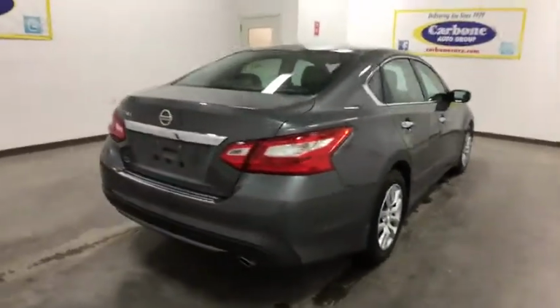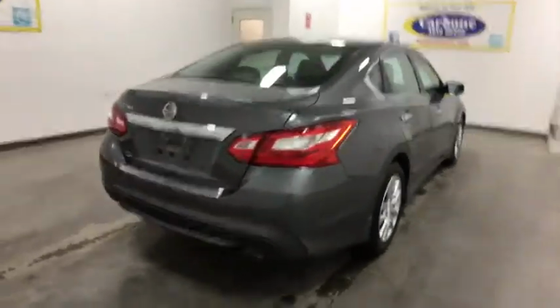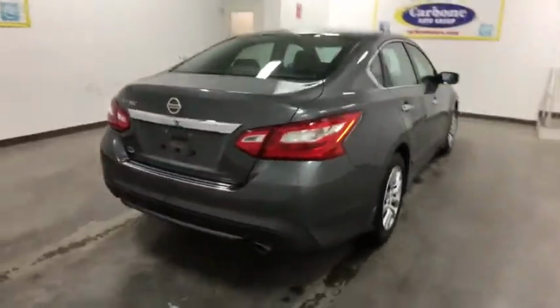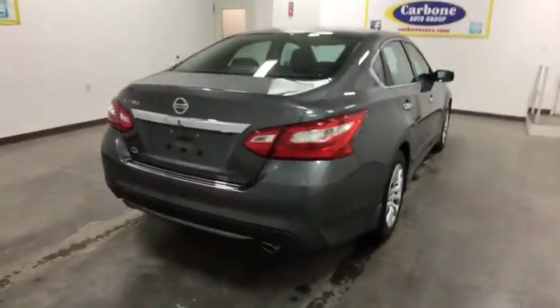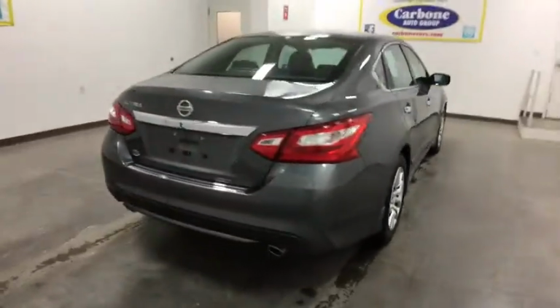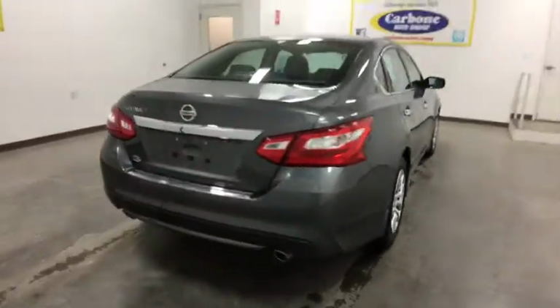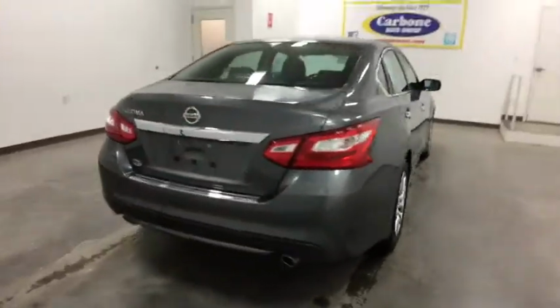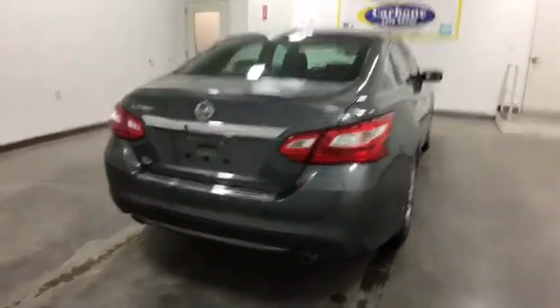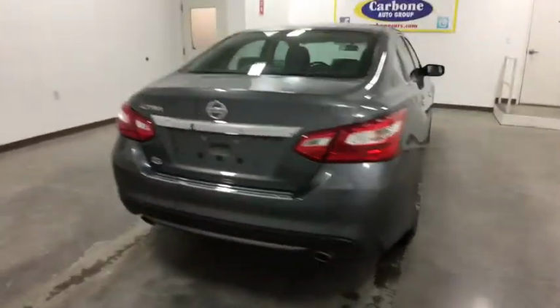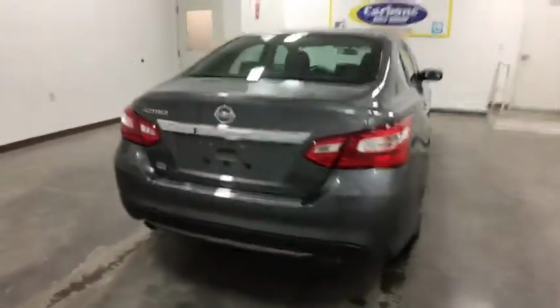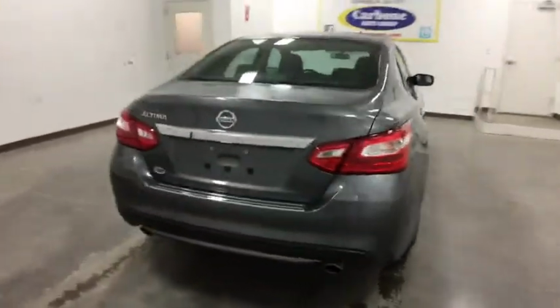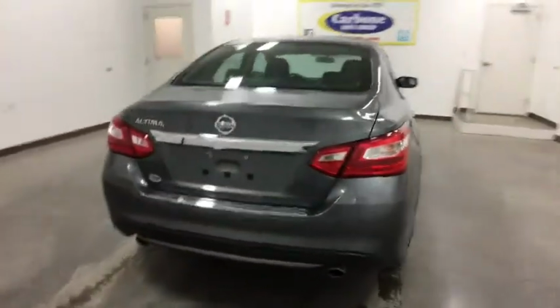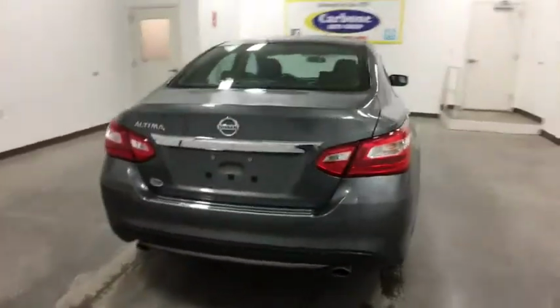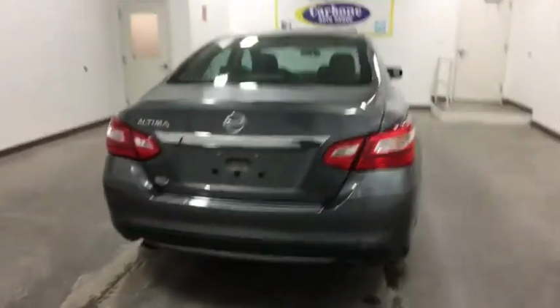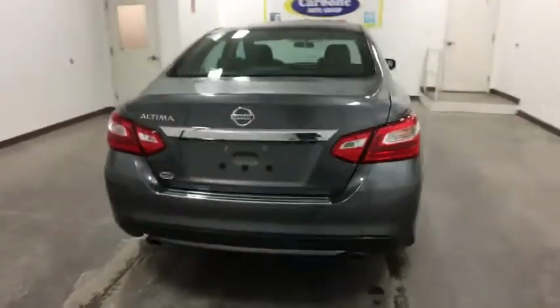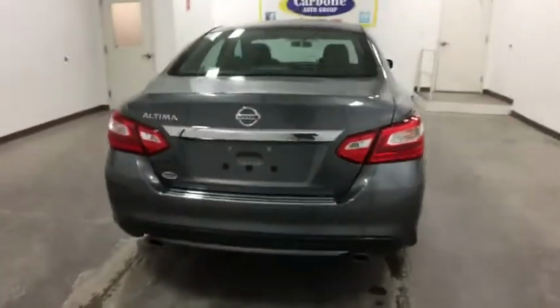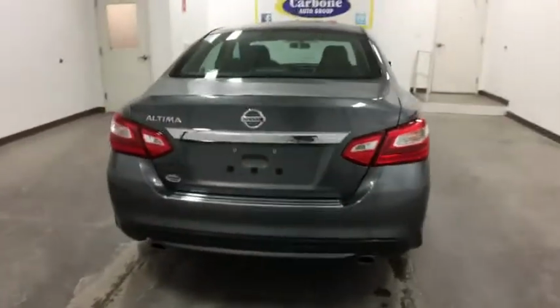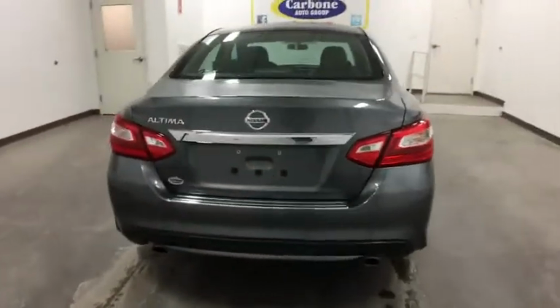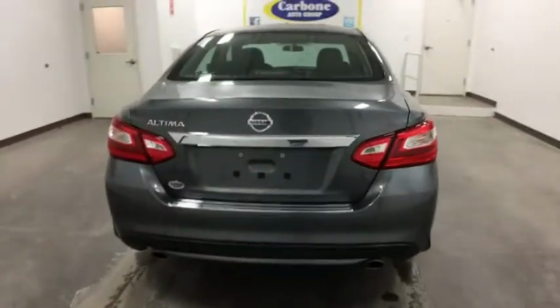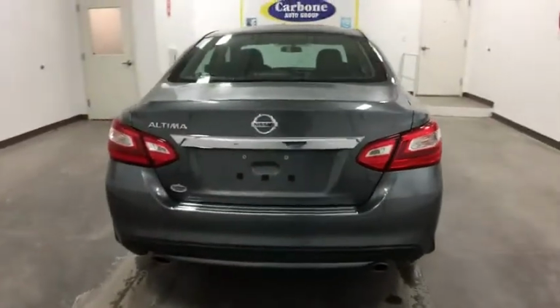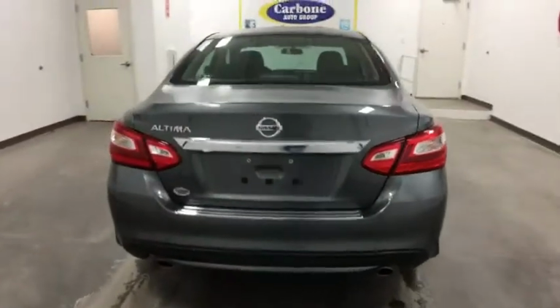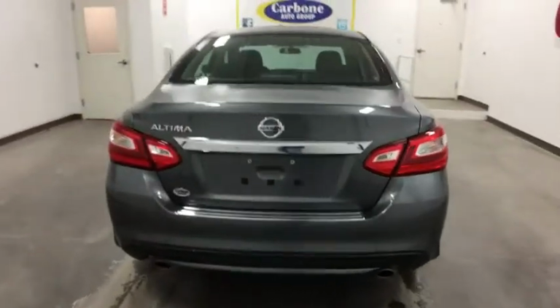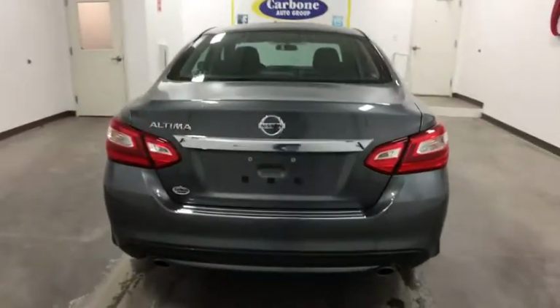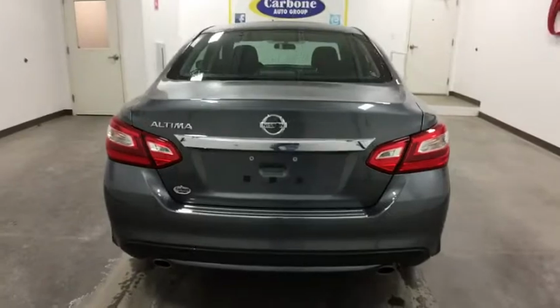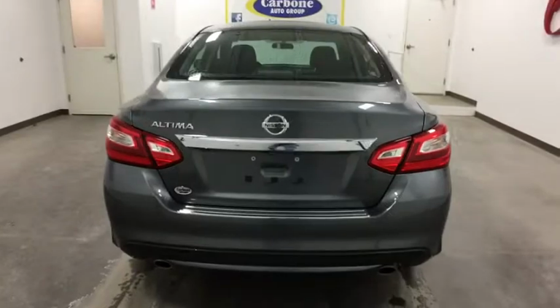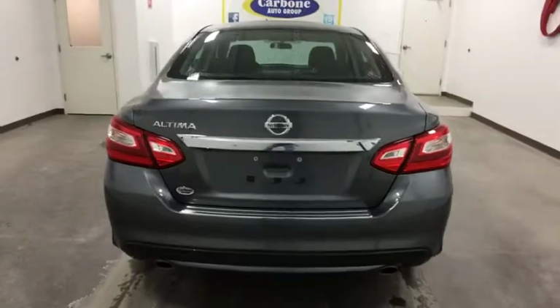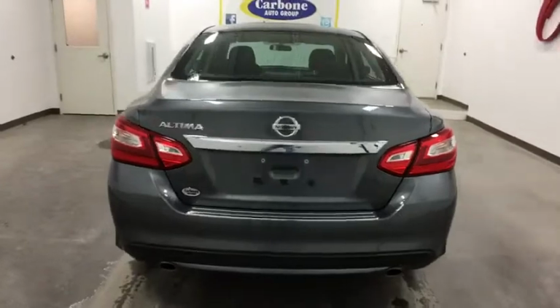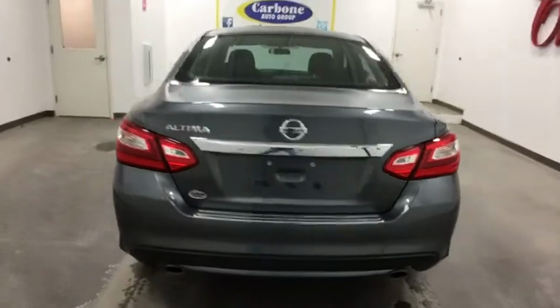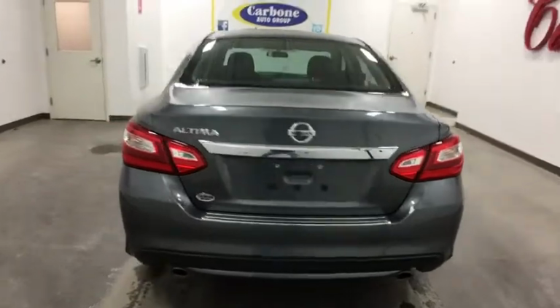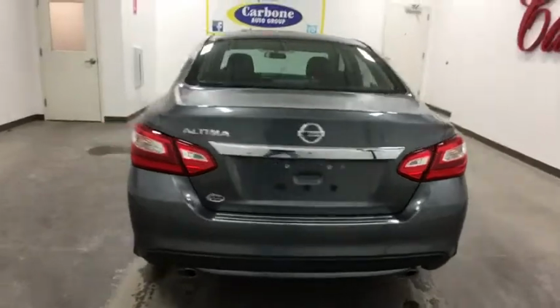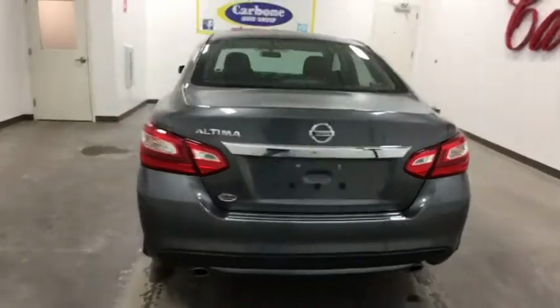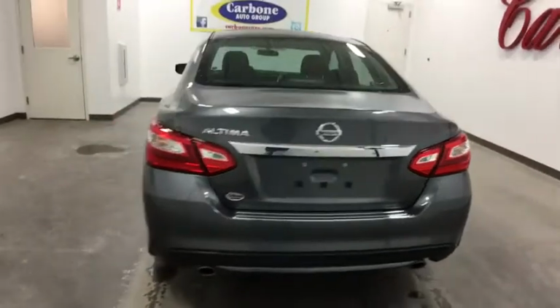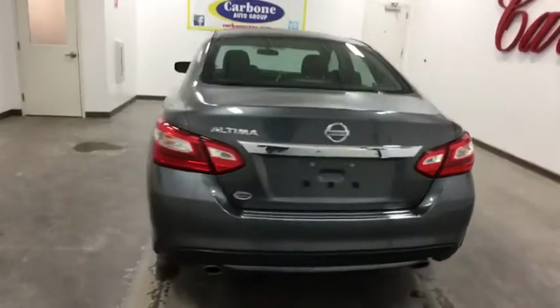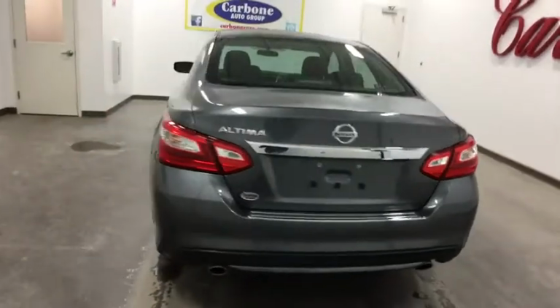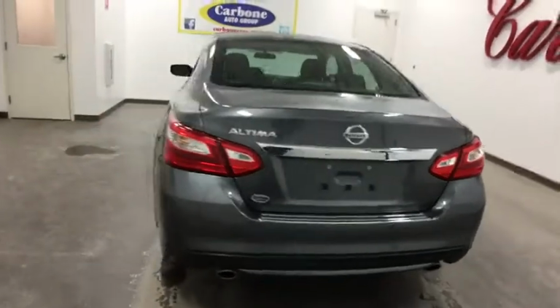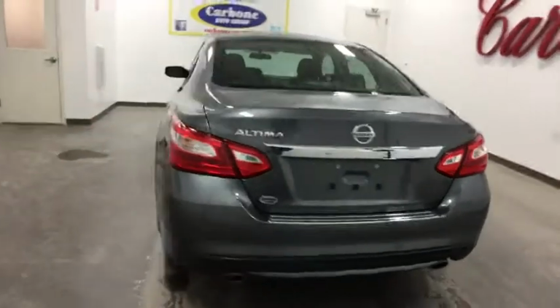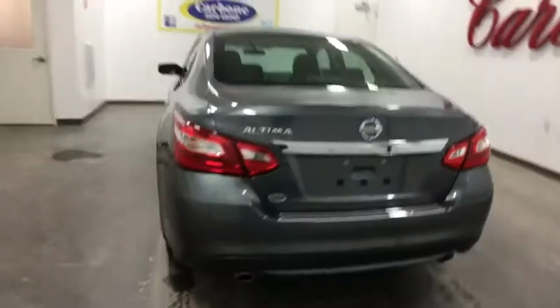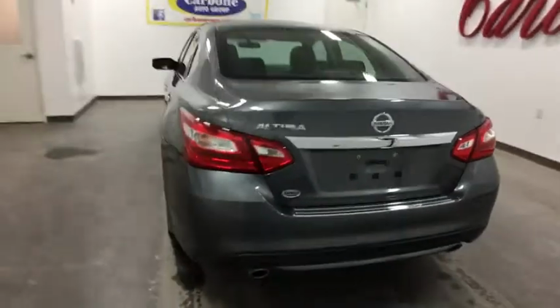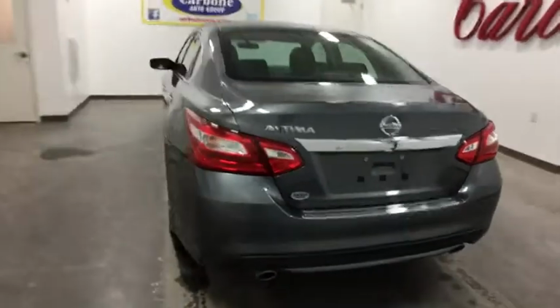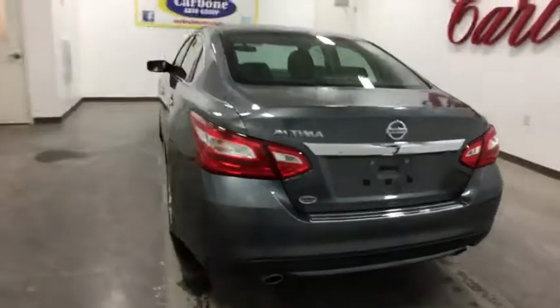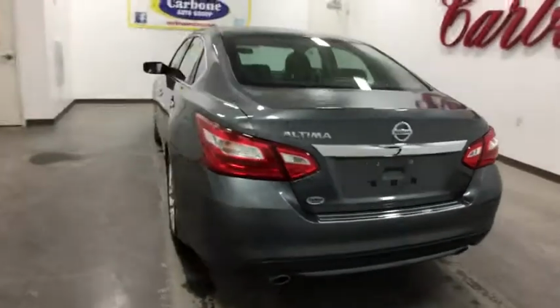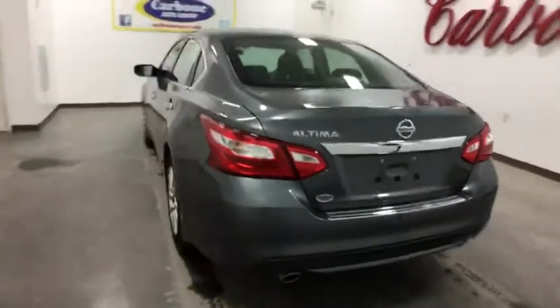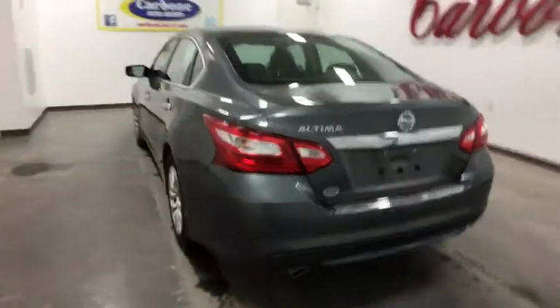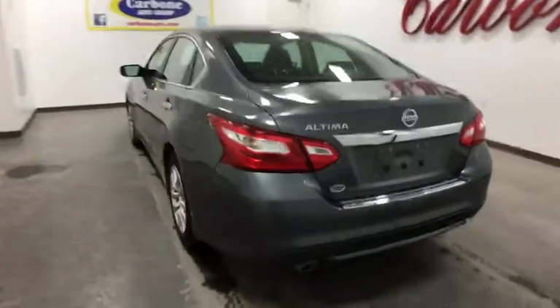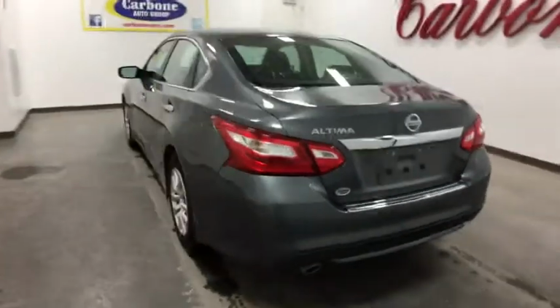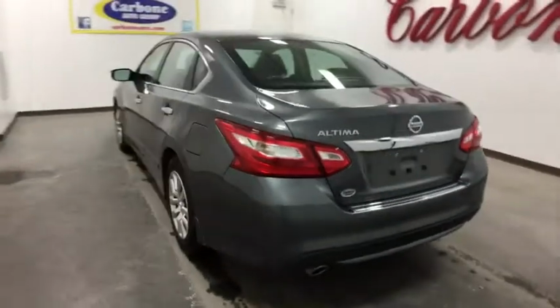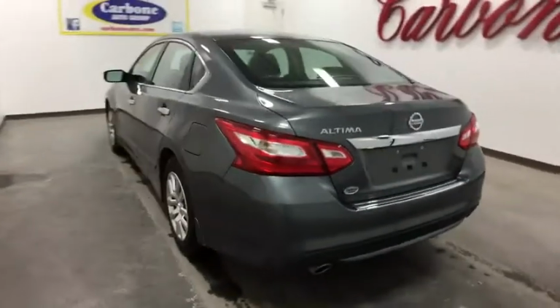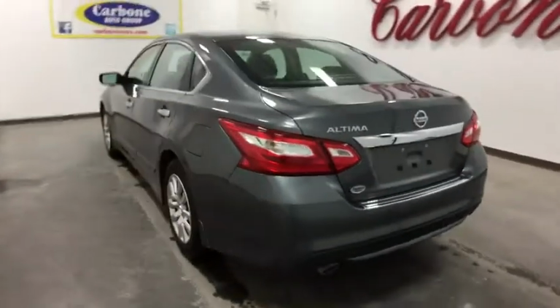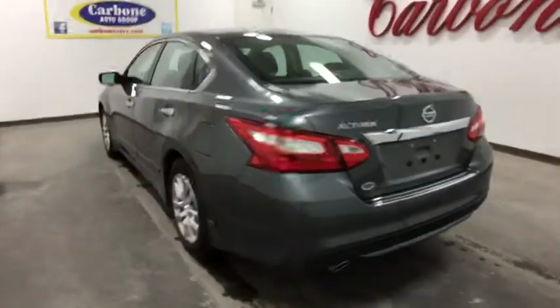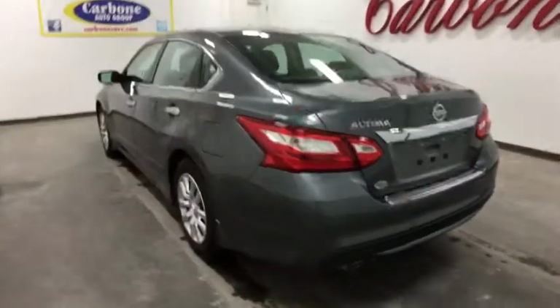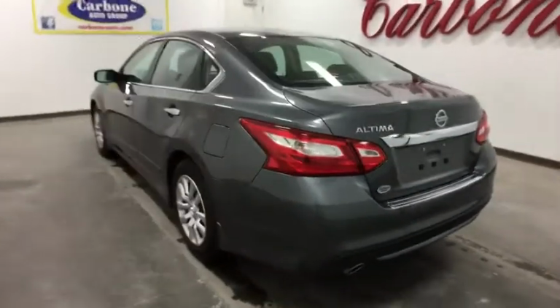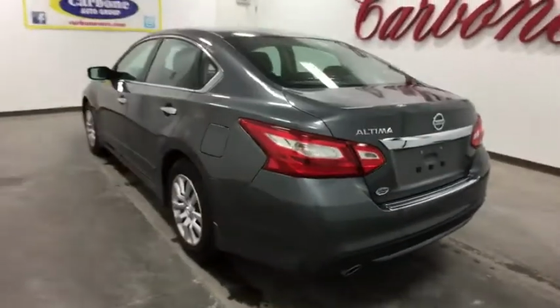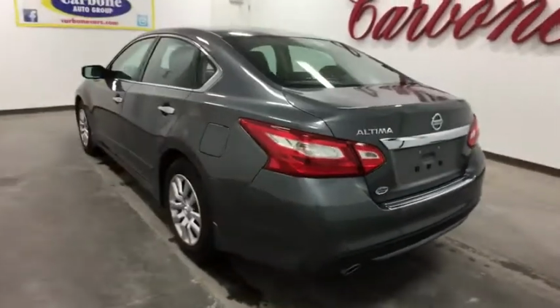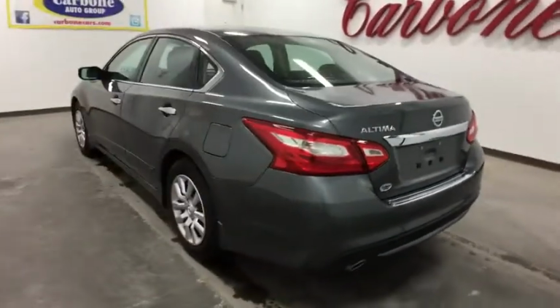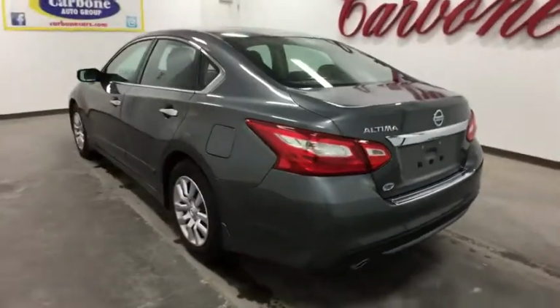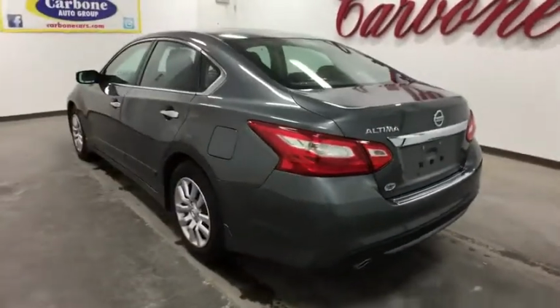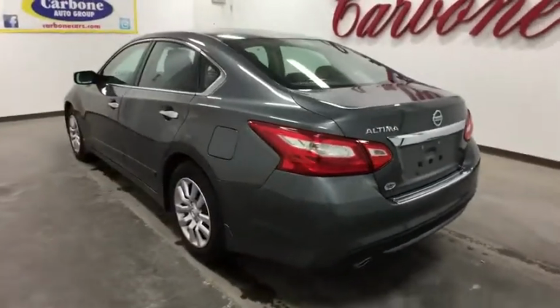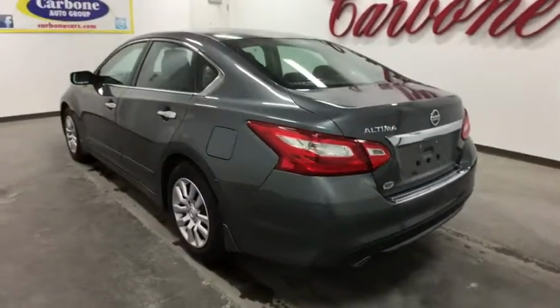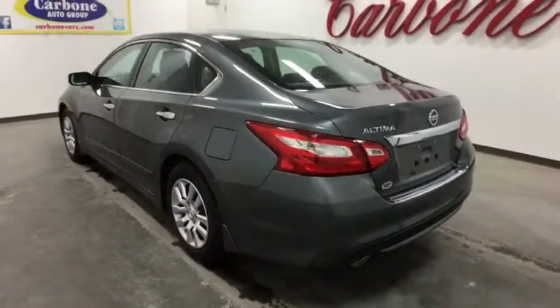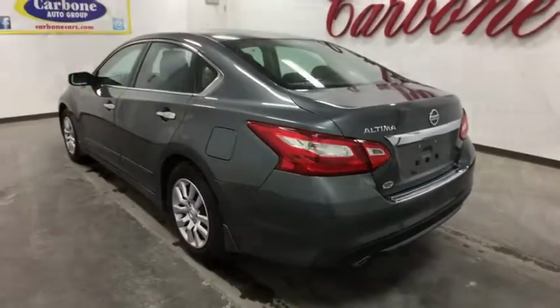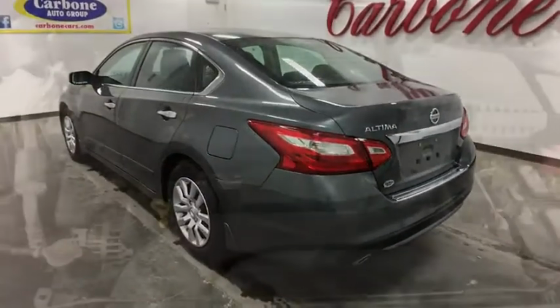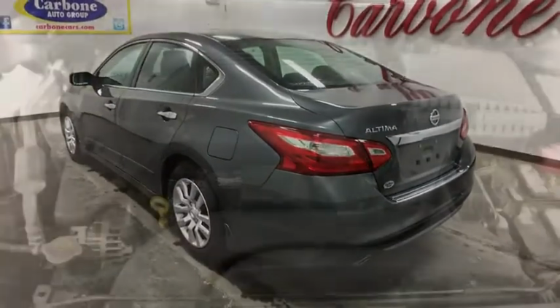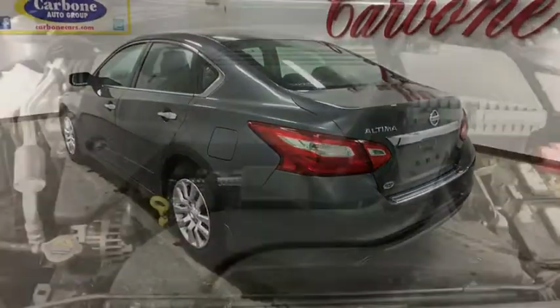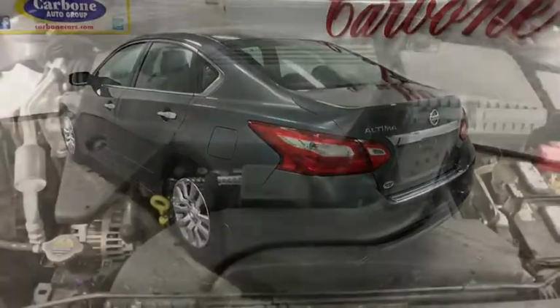And built to last. This vehicle has less than 5,000 miles. Here are some of this vehicle's great options.